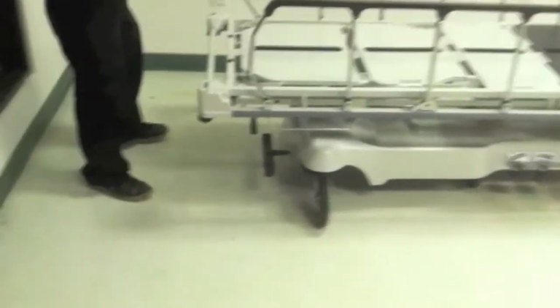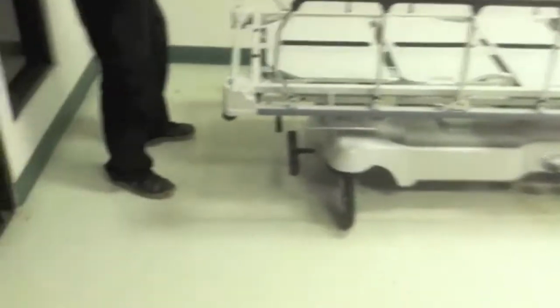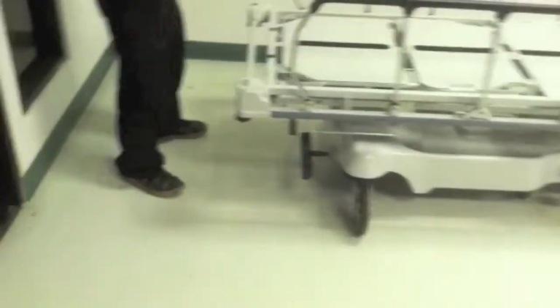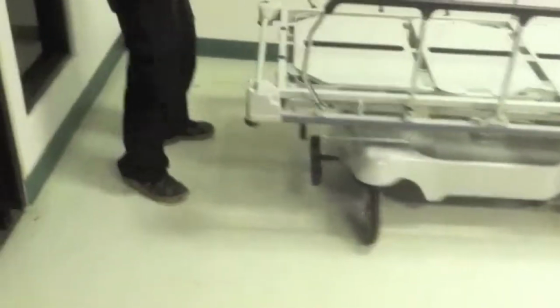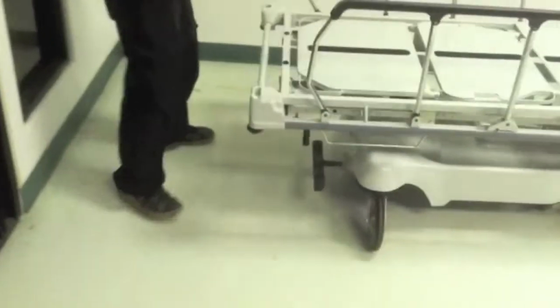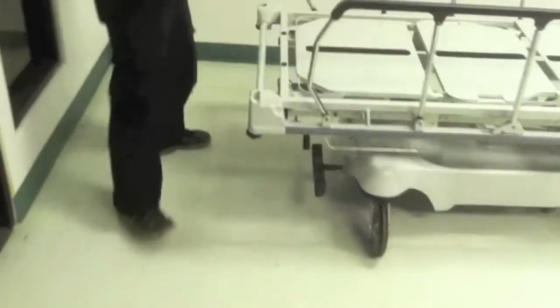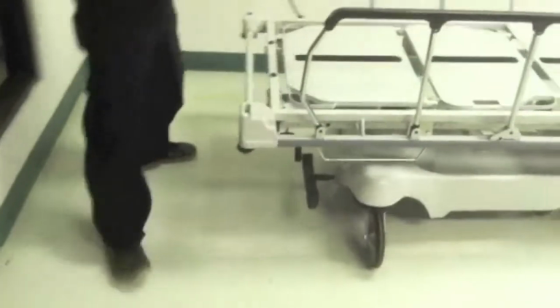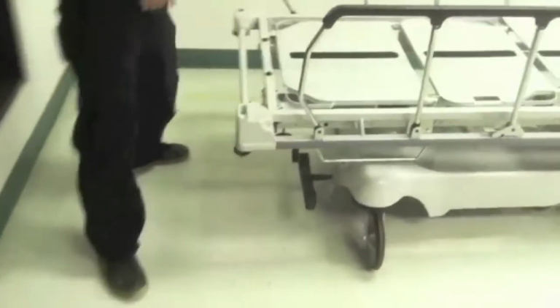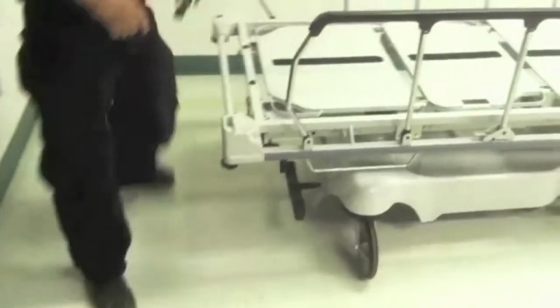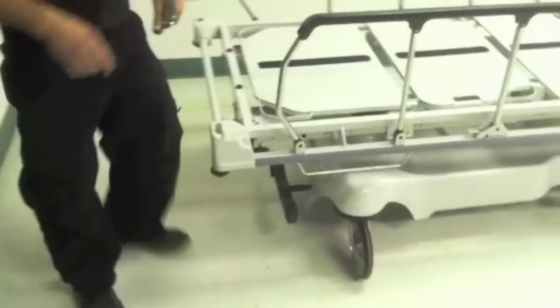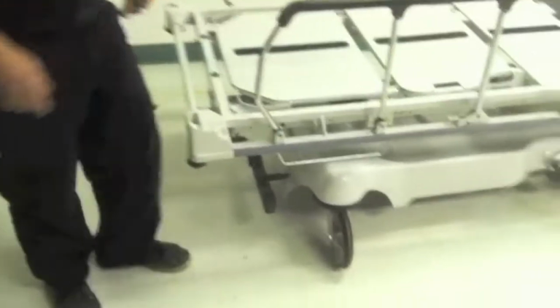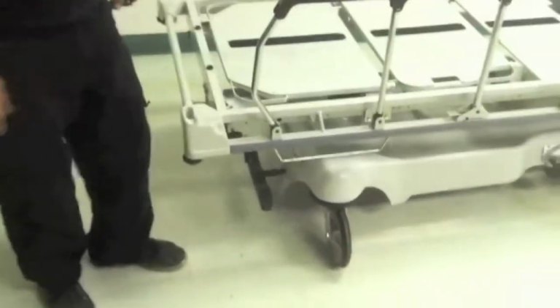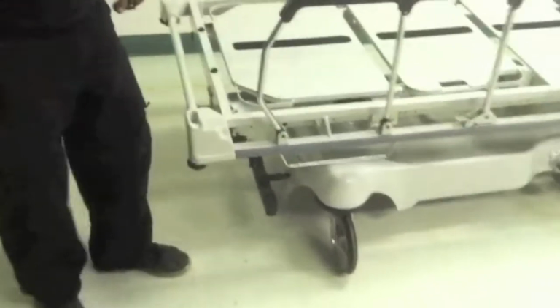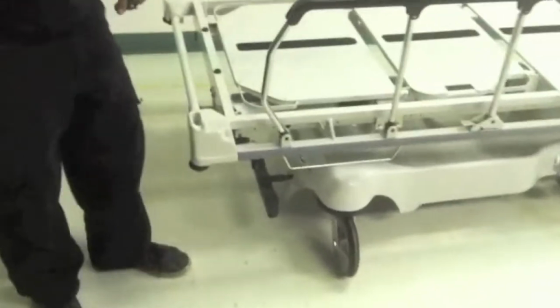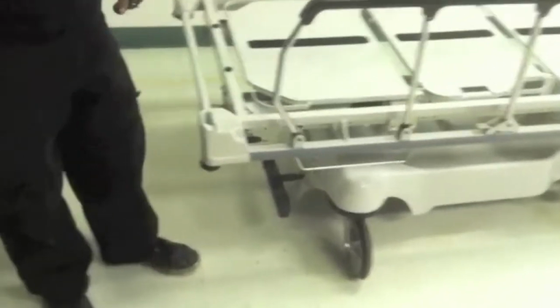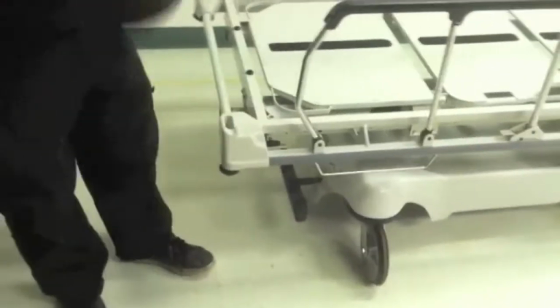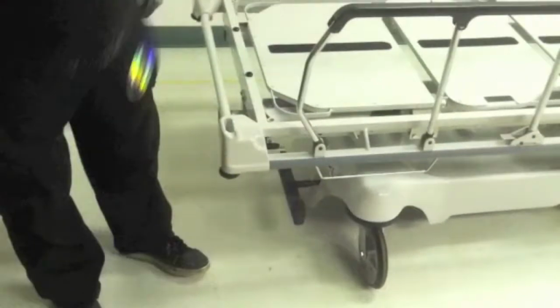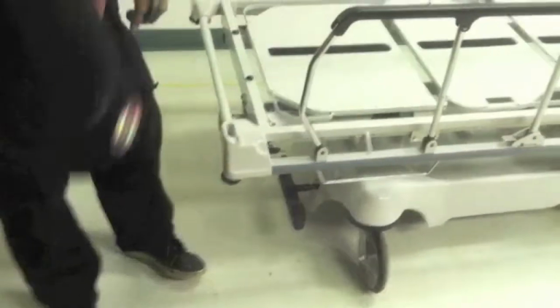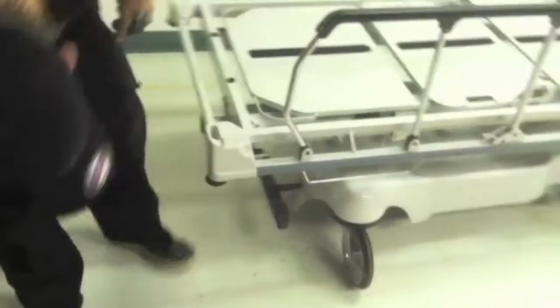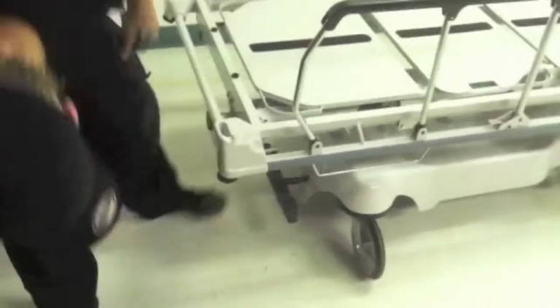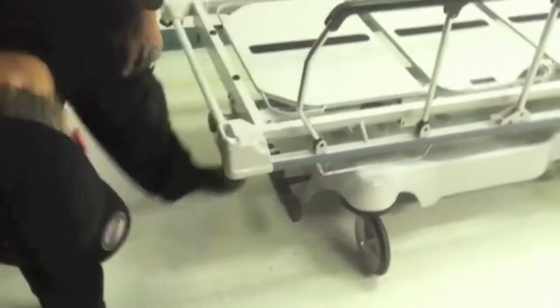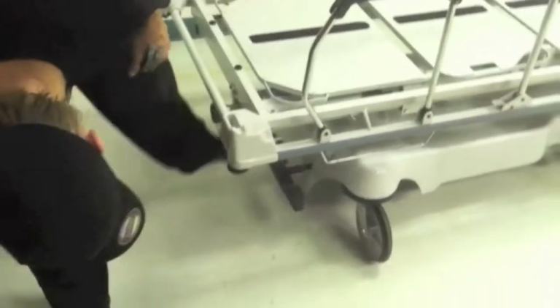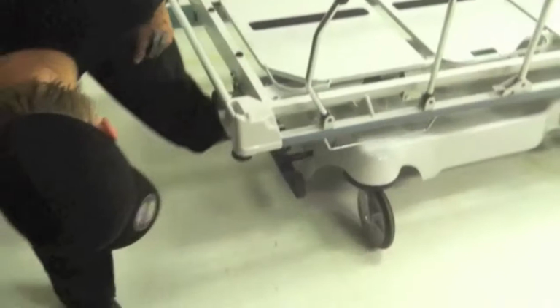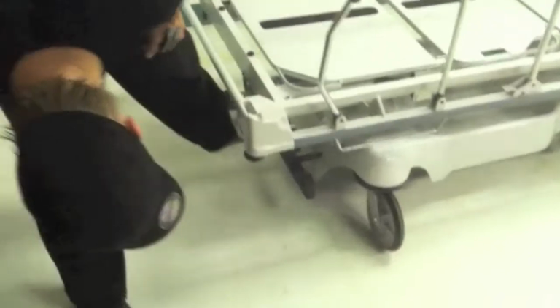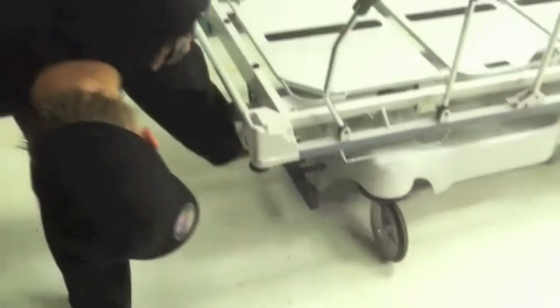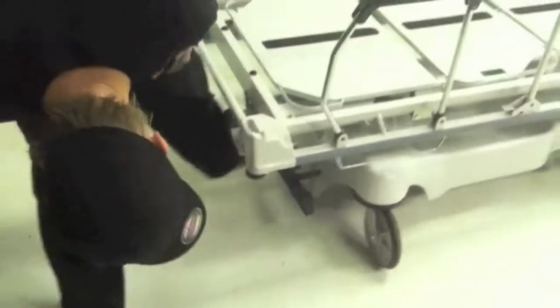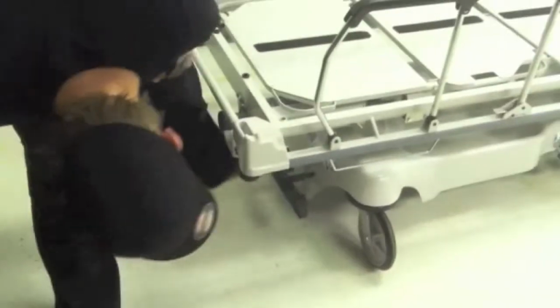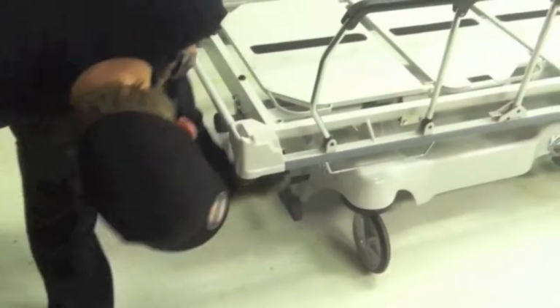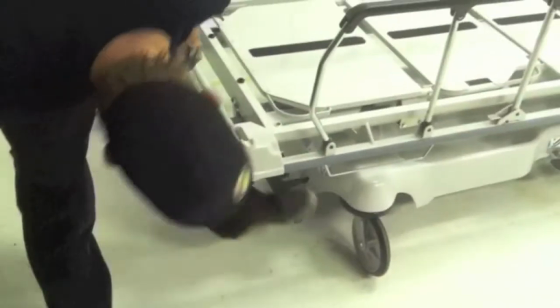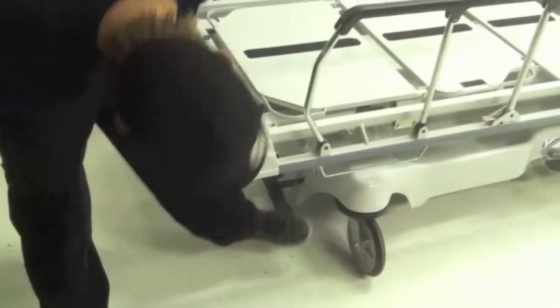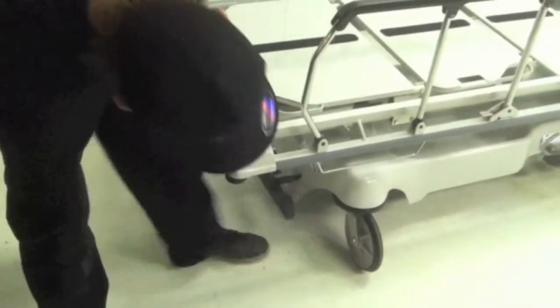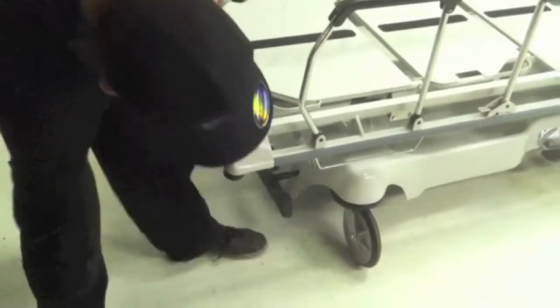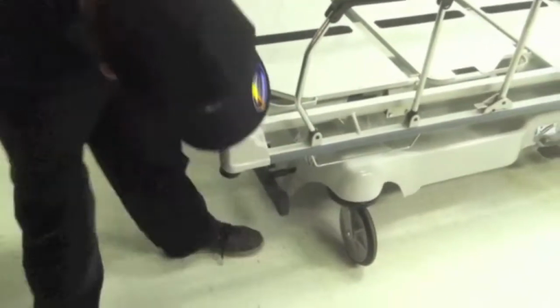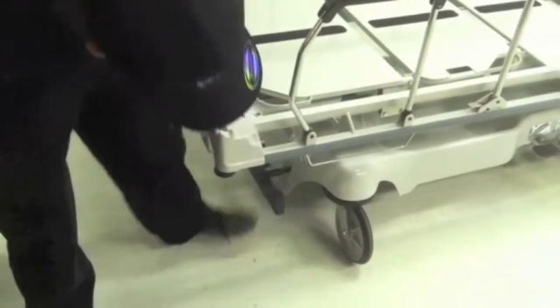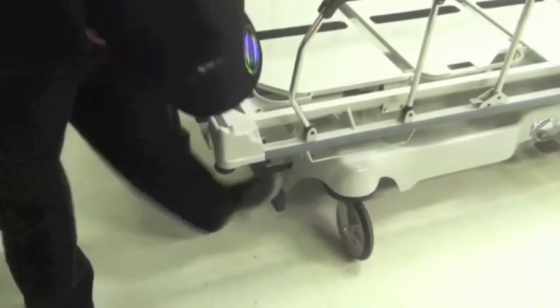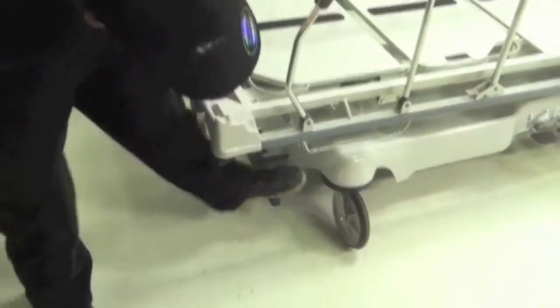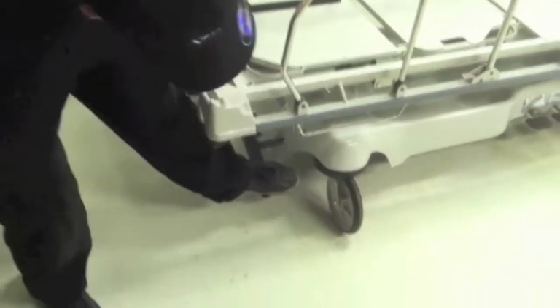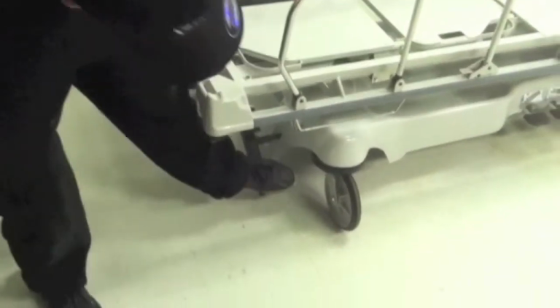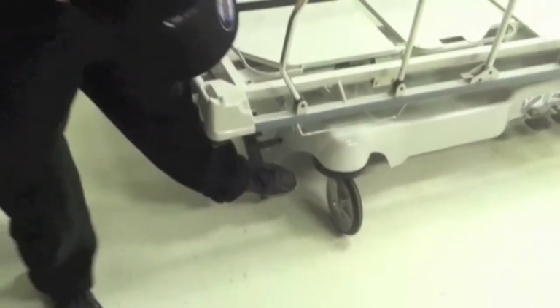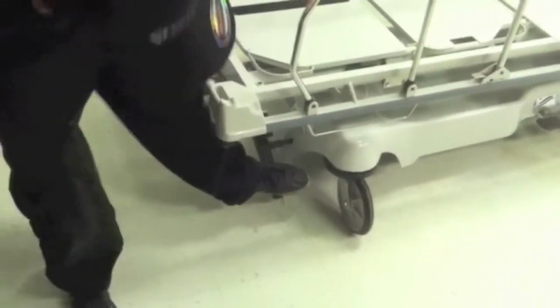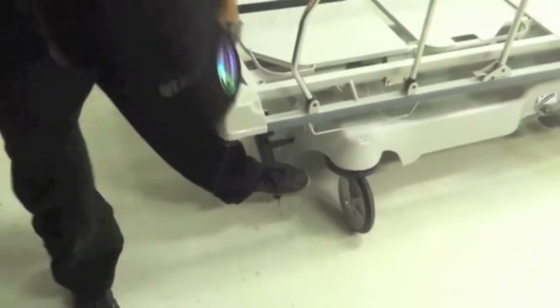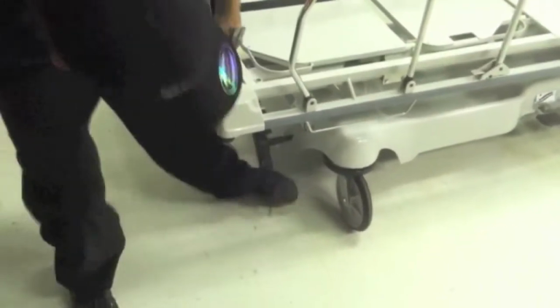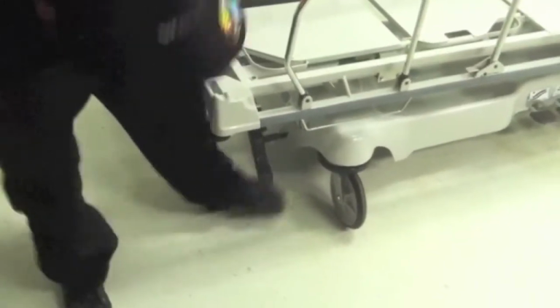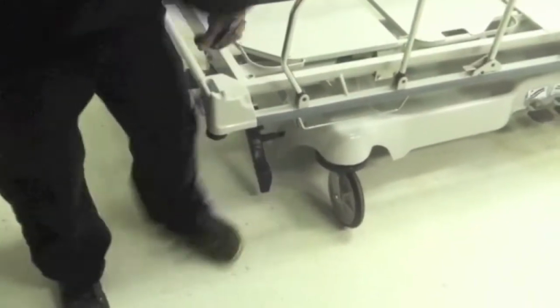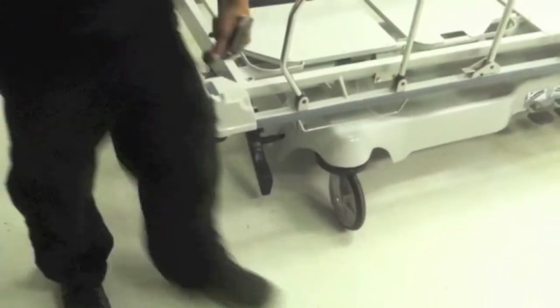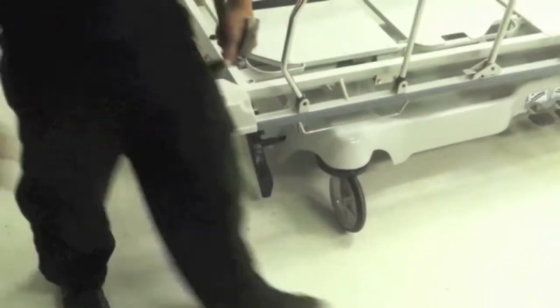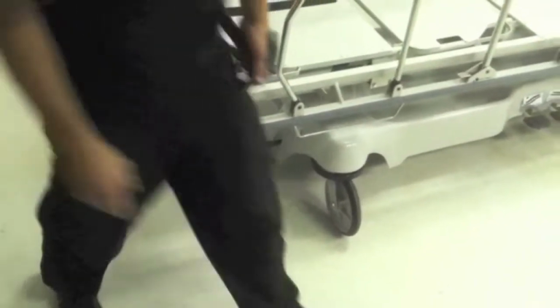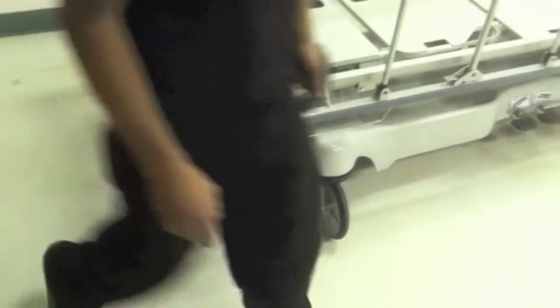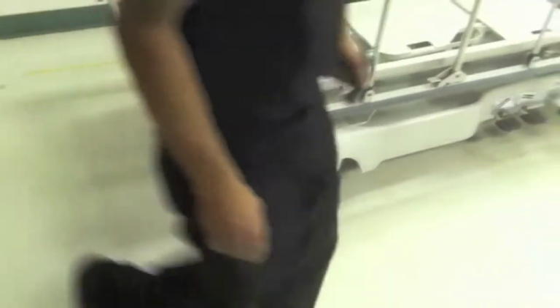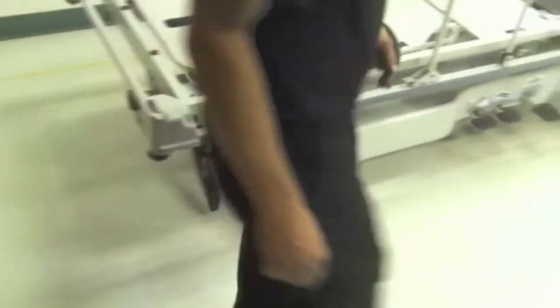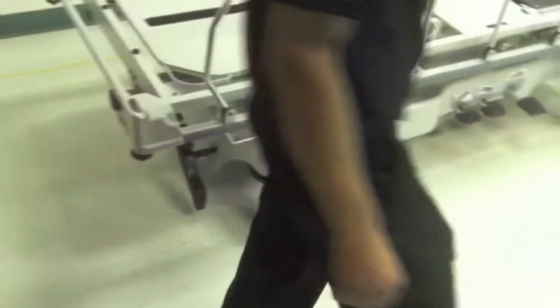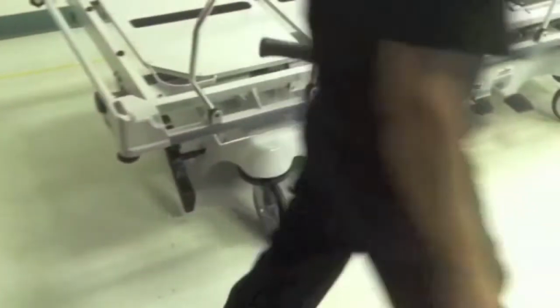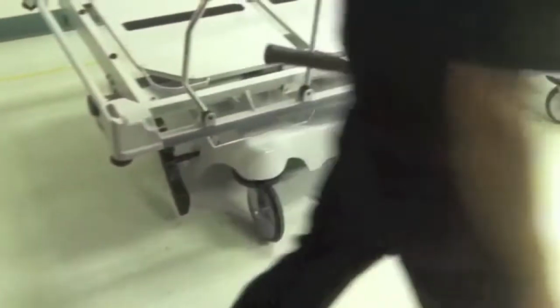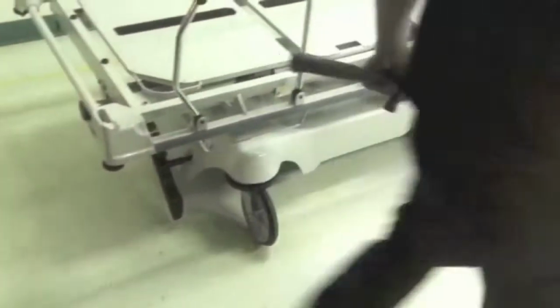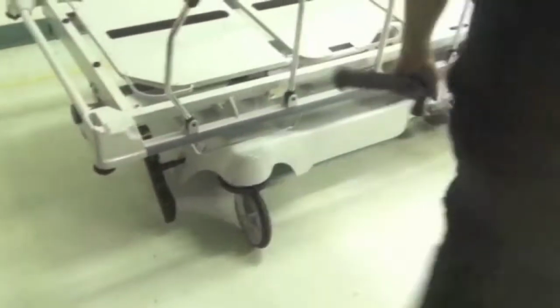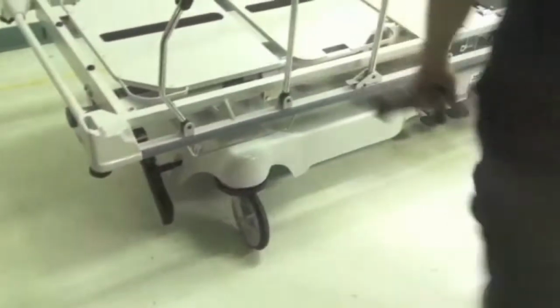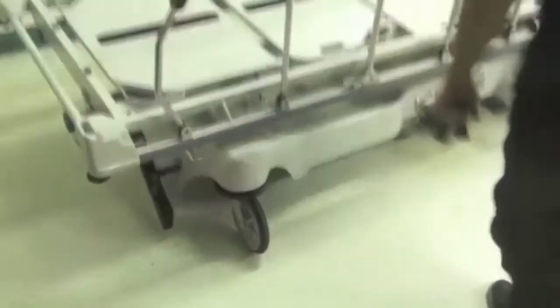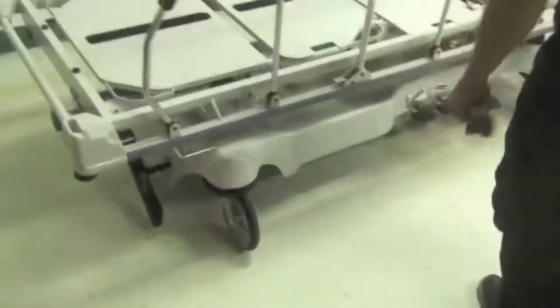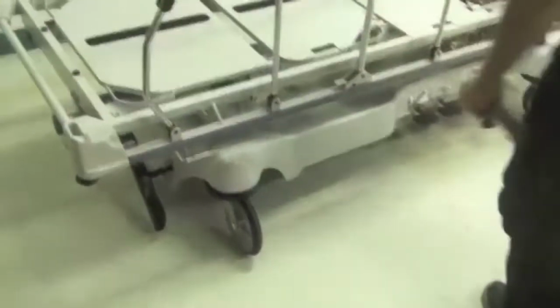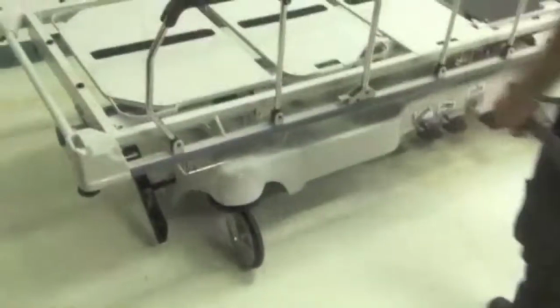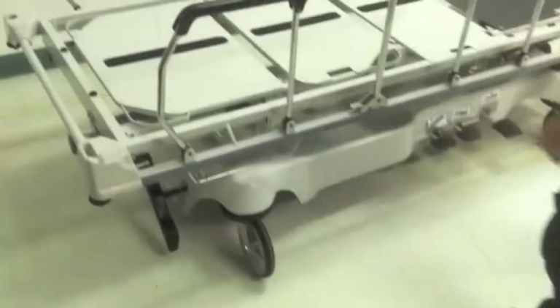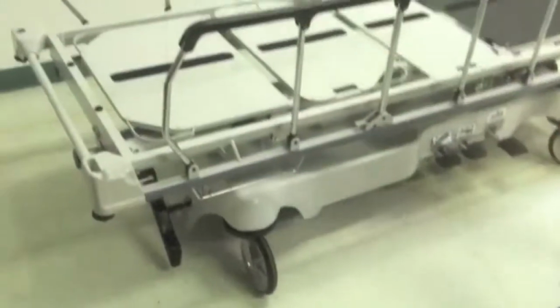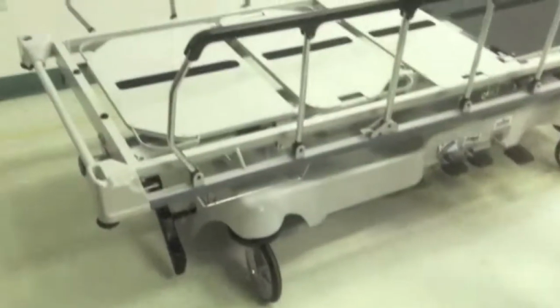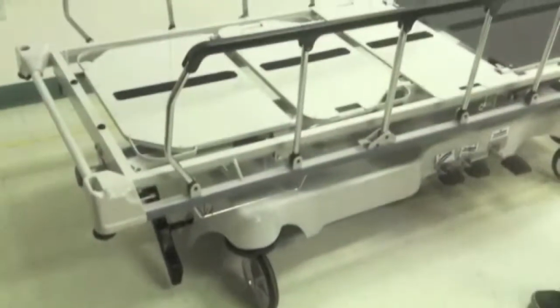The very first thing you want to do is lock your brake, and you want to jack the system all the way up.